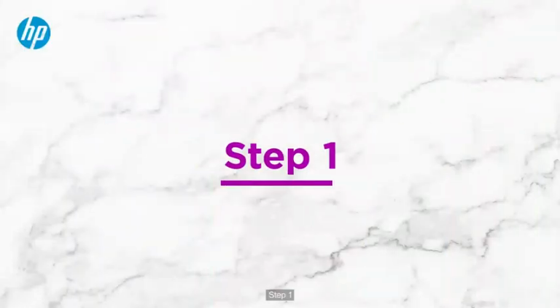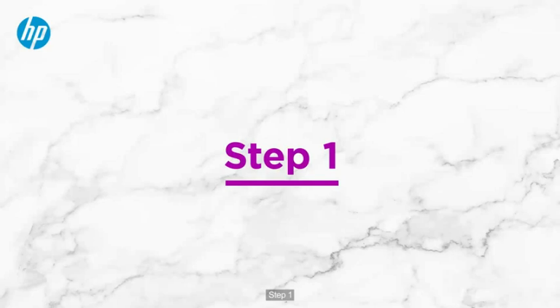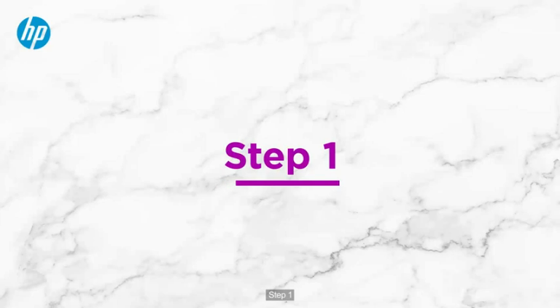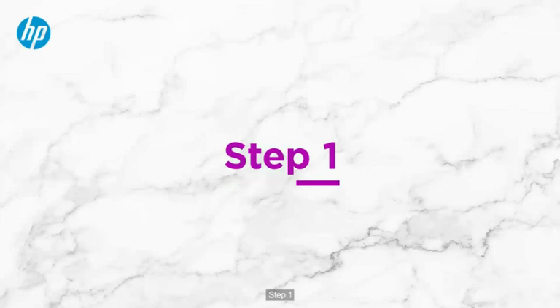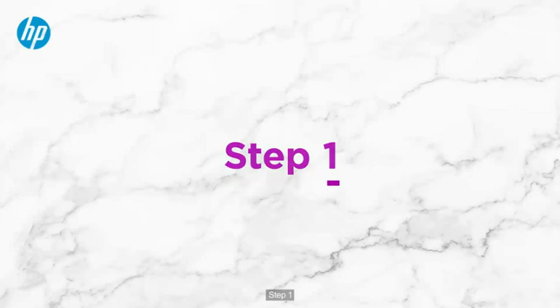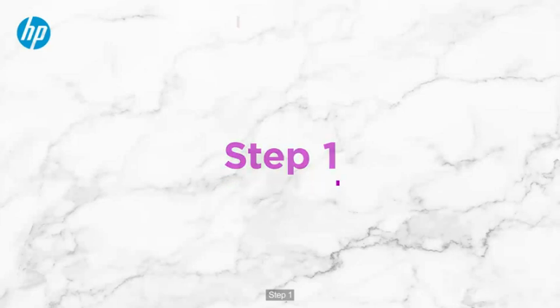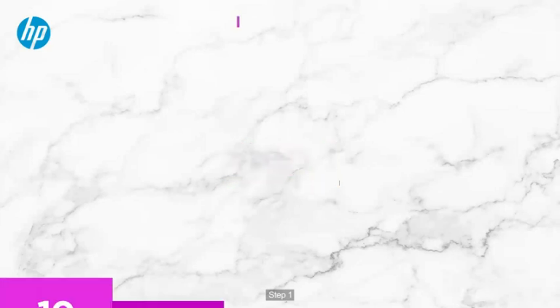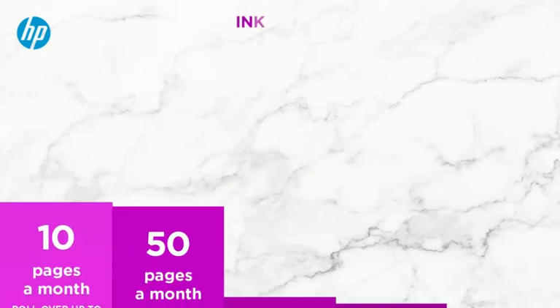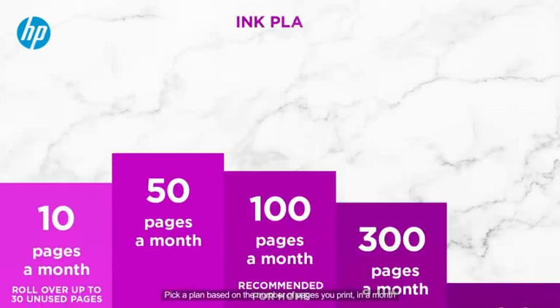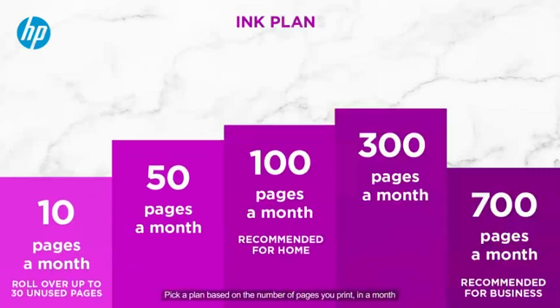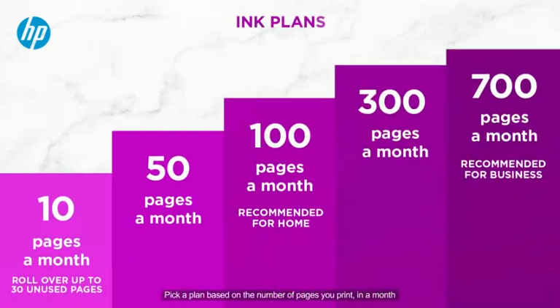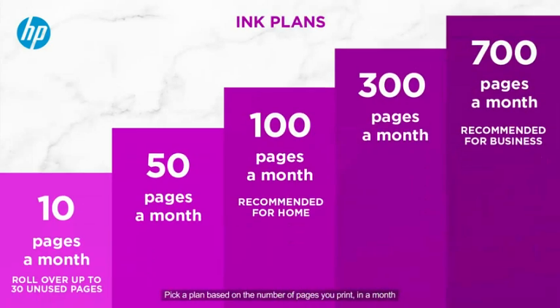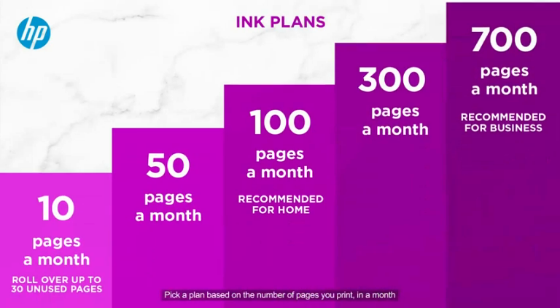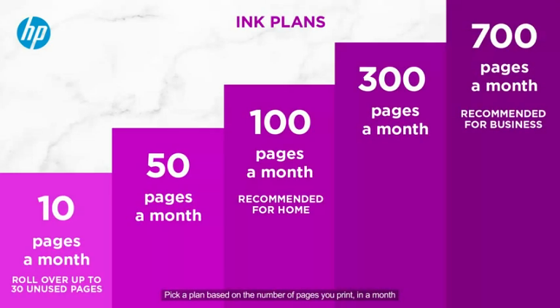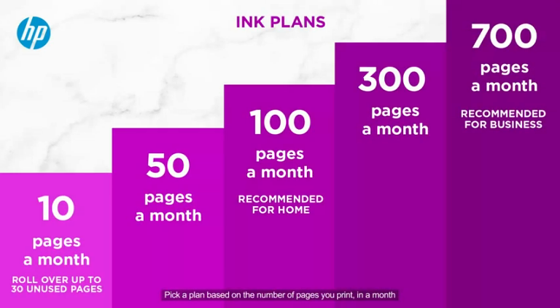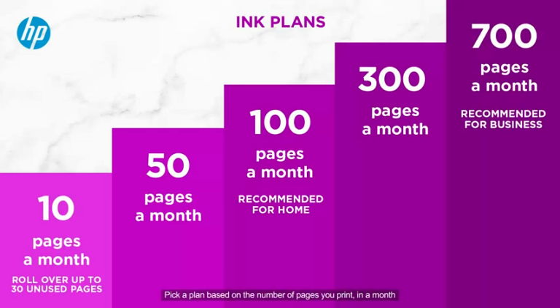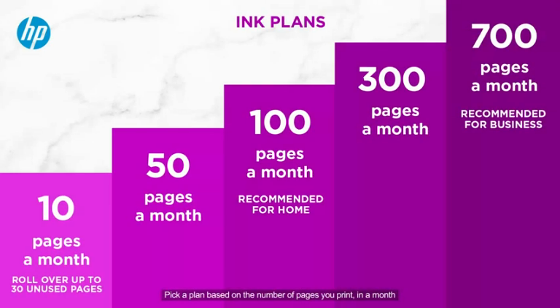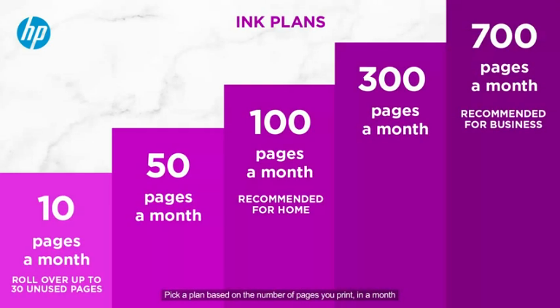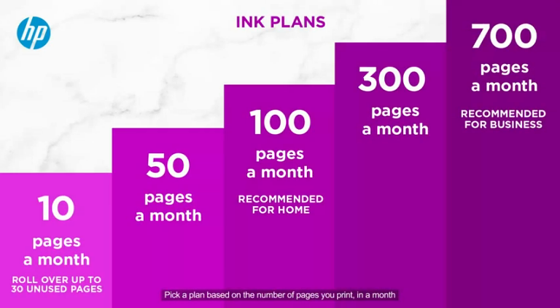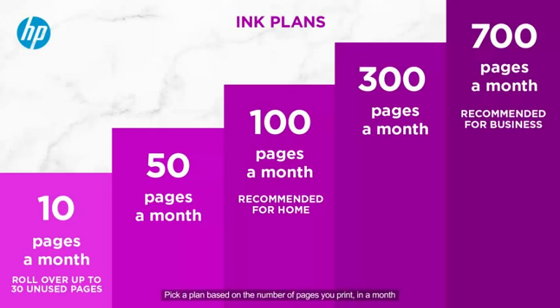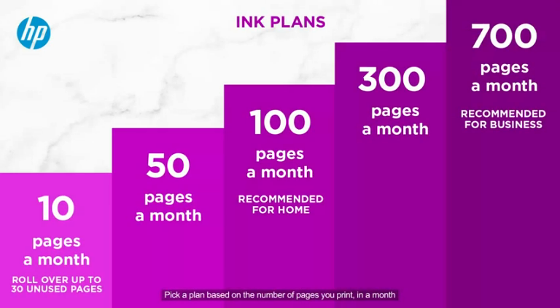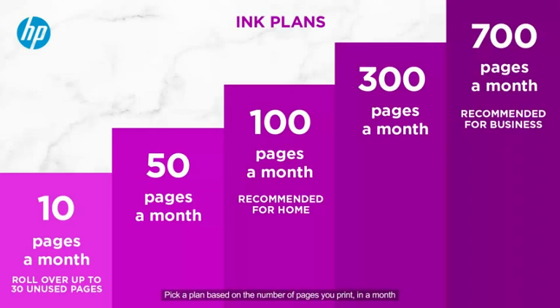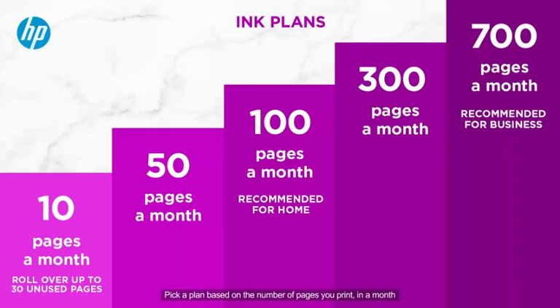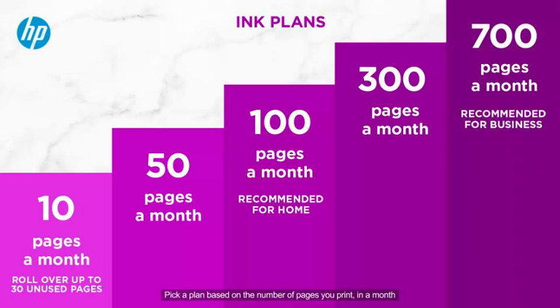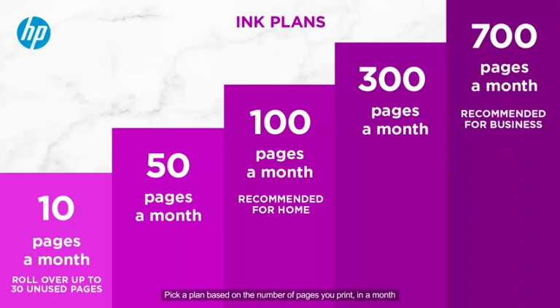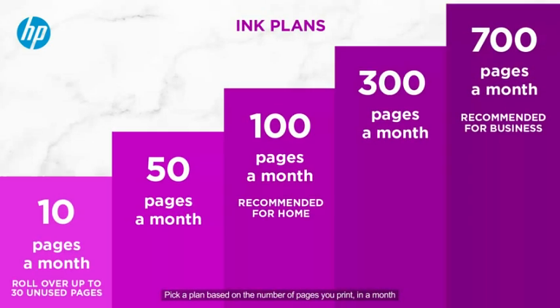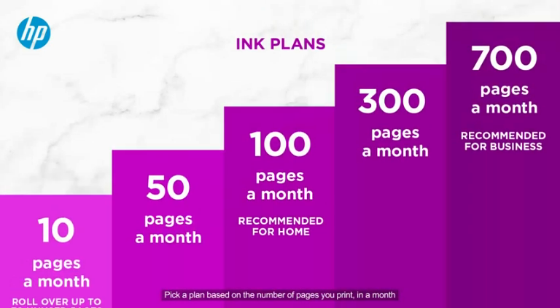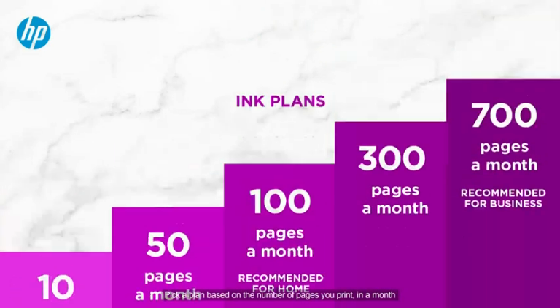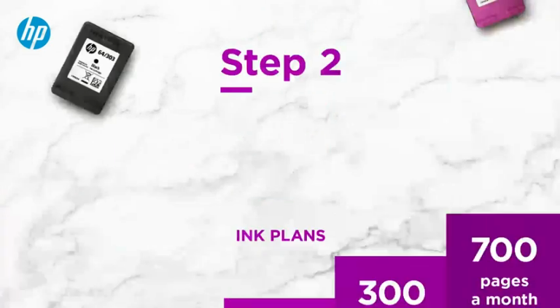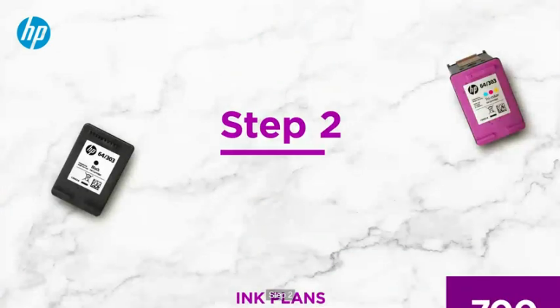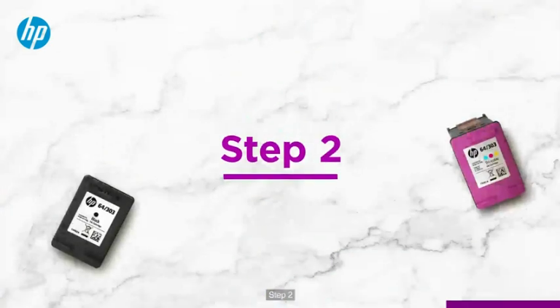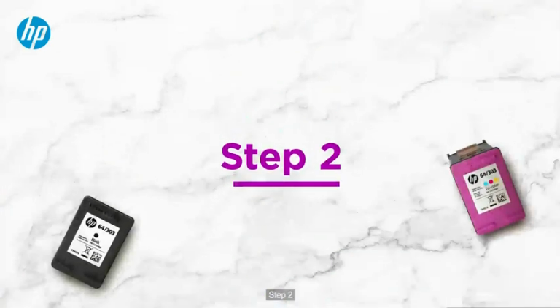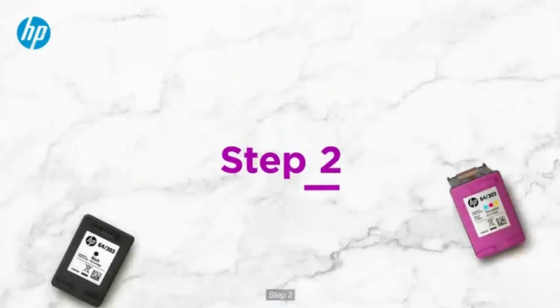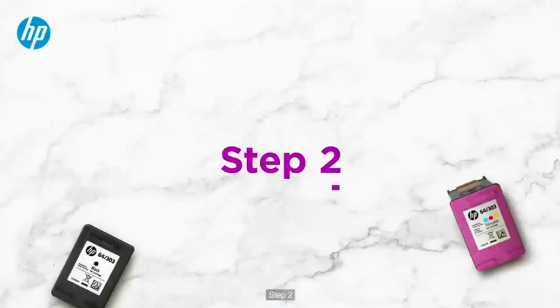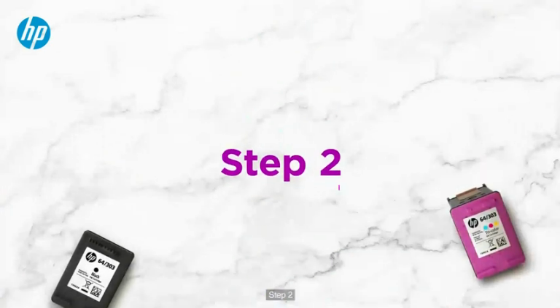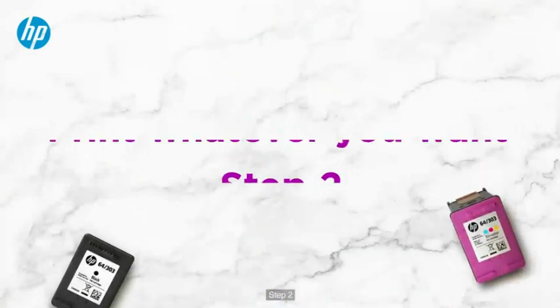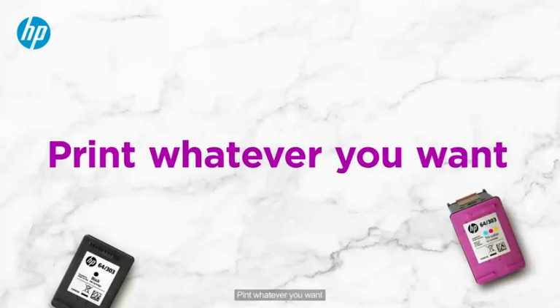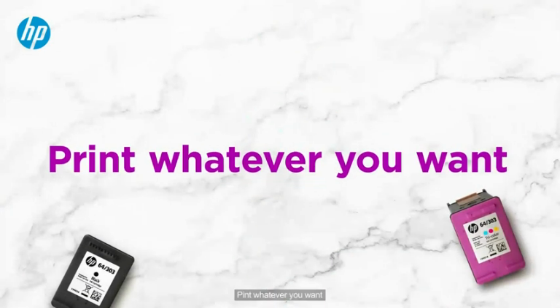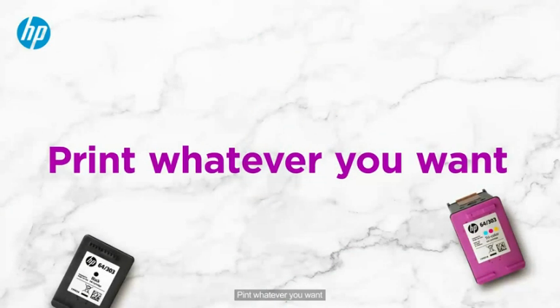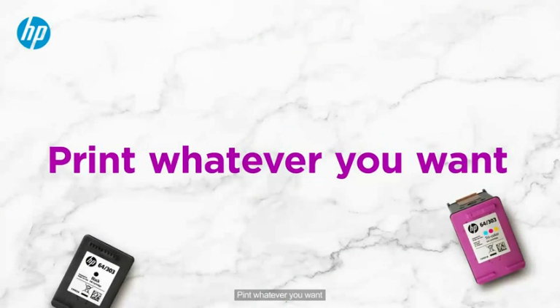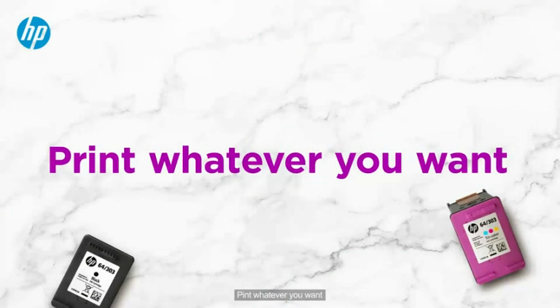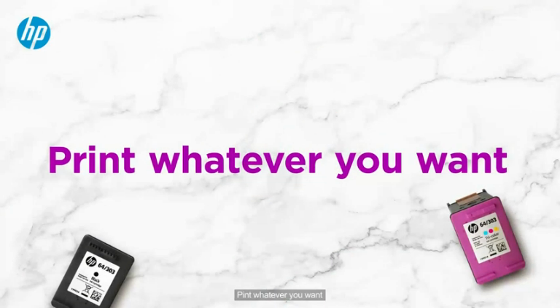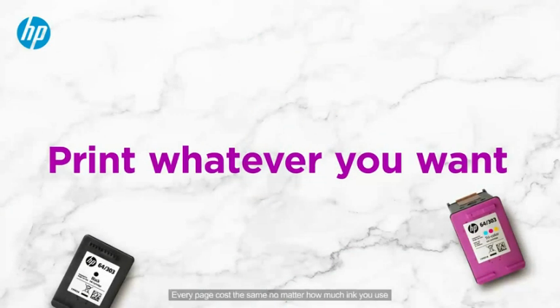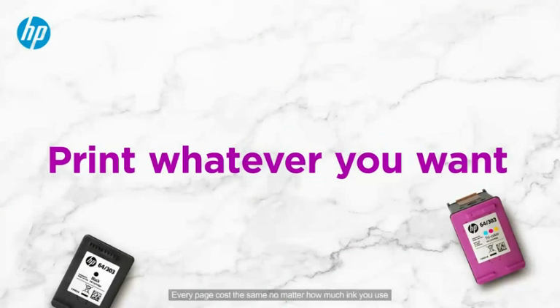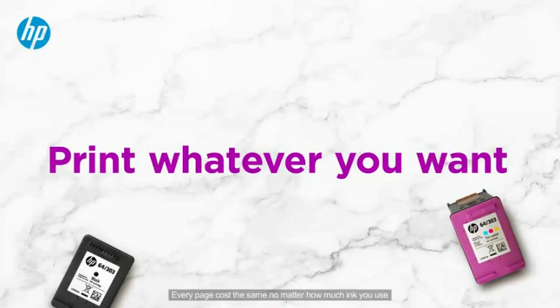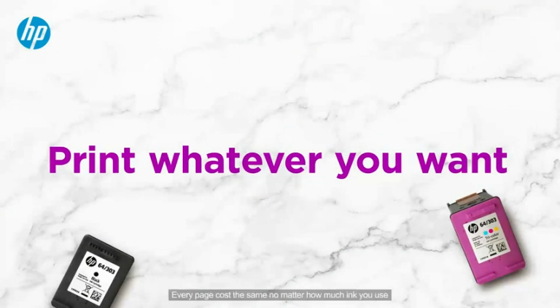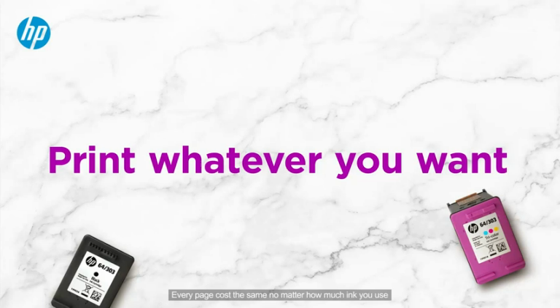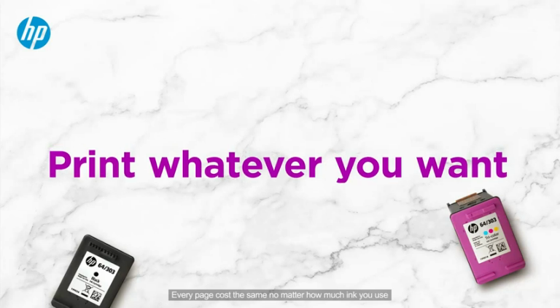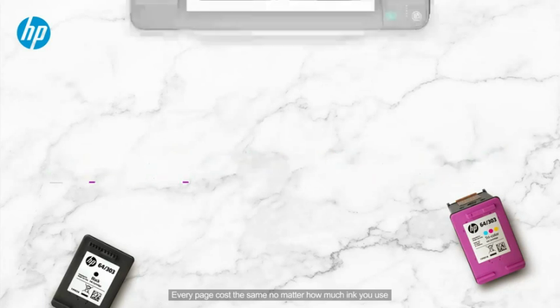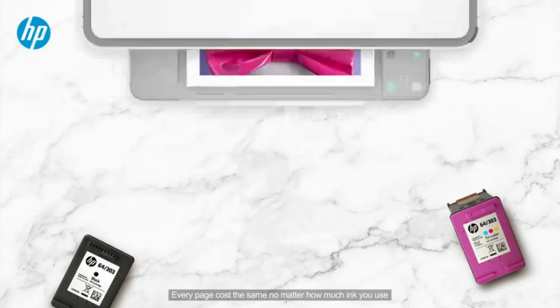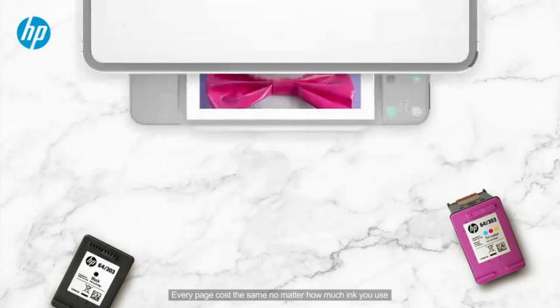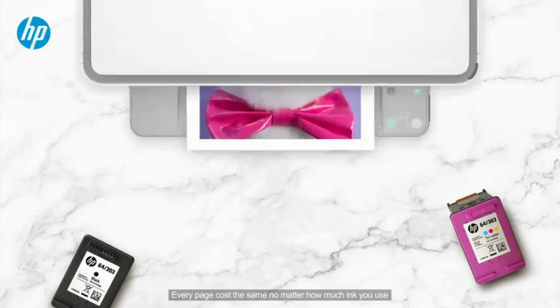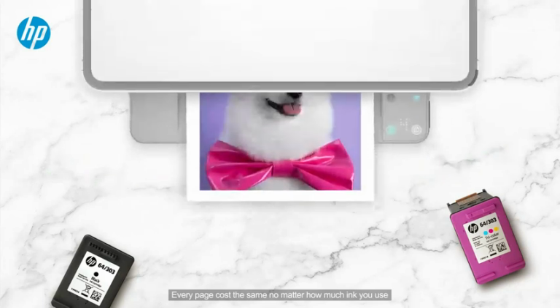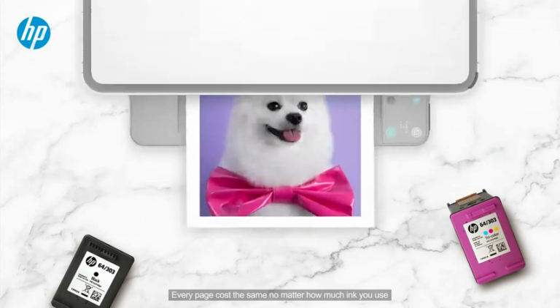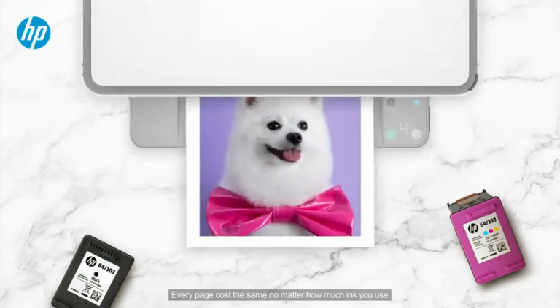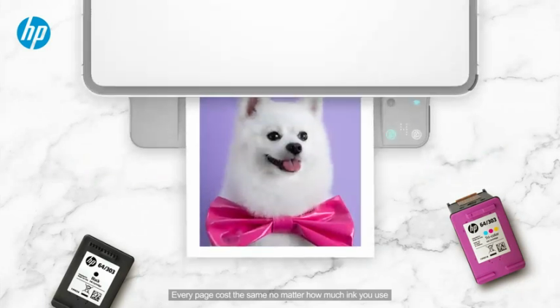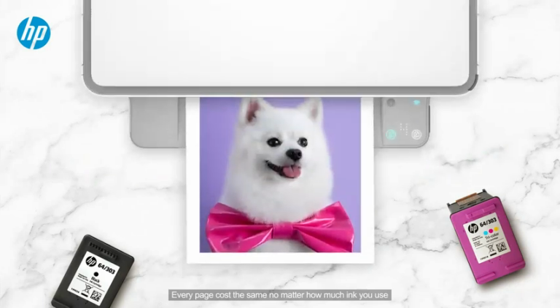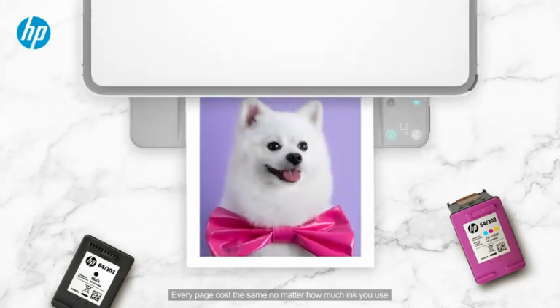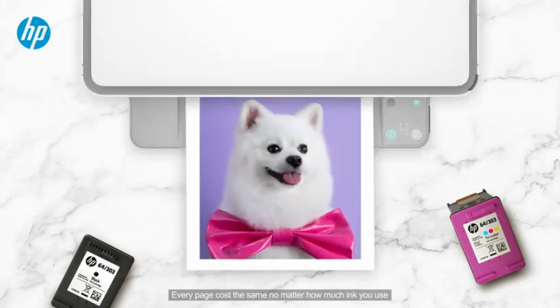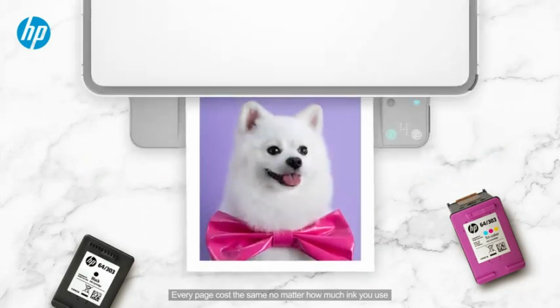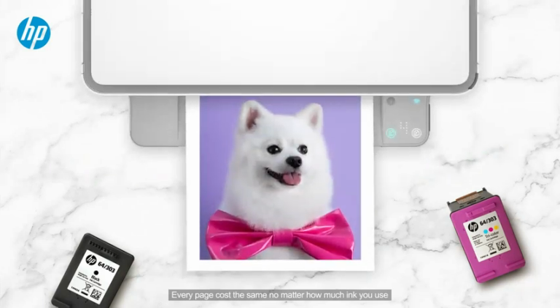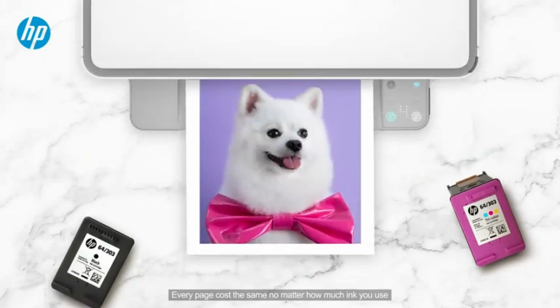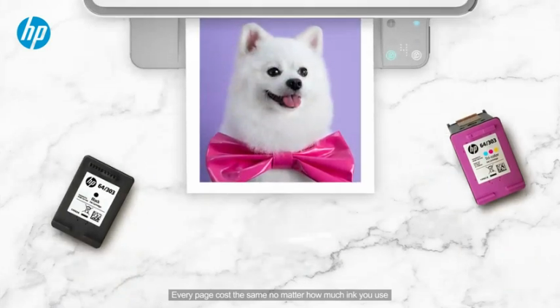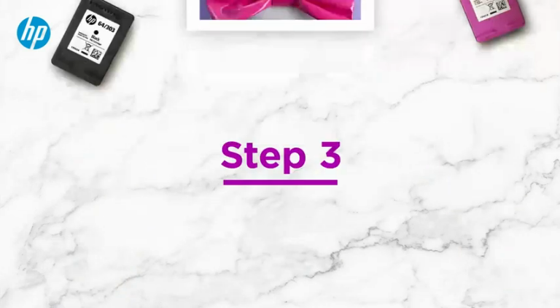Step 1: Pick a plan based on the number of pages you print in a month. Step 2: Print whatever you want. Every page costs the same no matter how much ink you use.